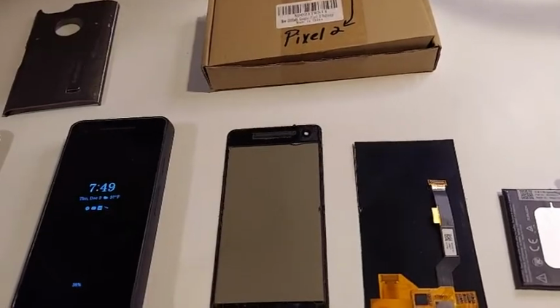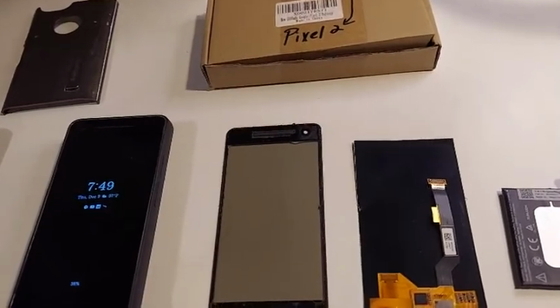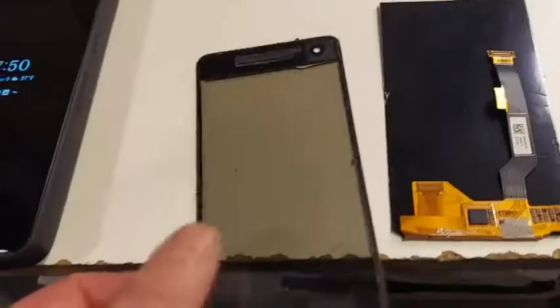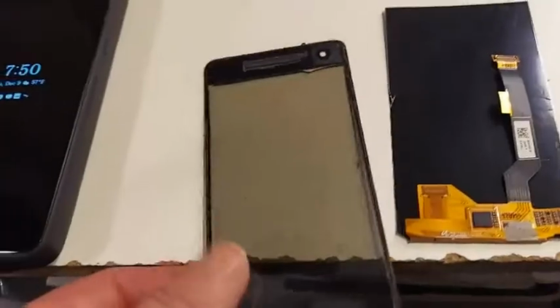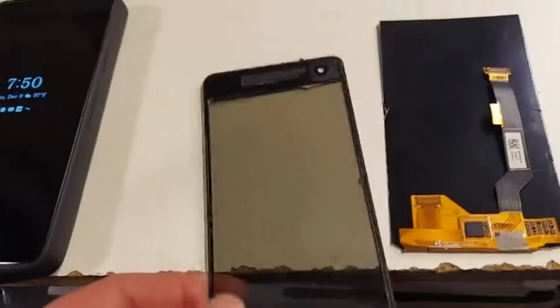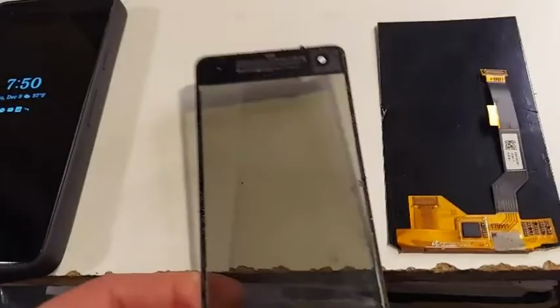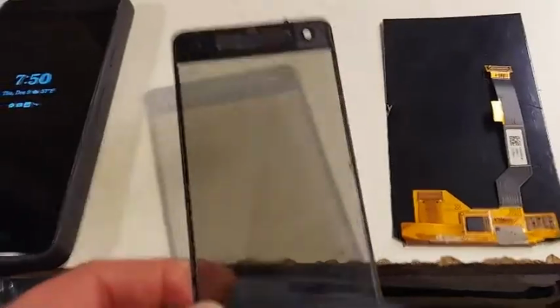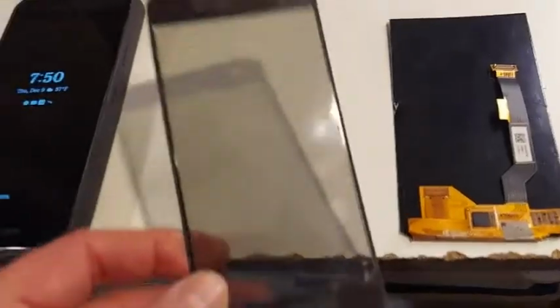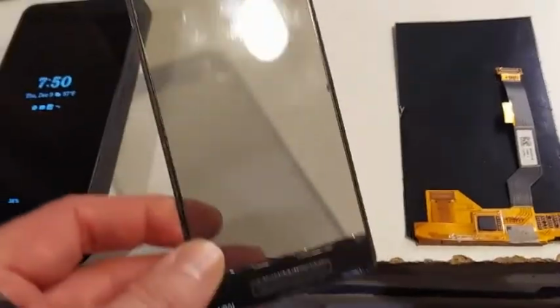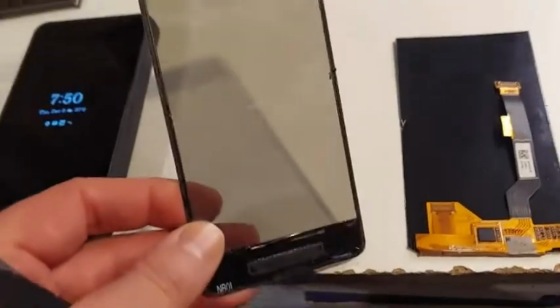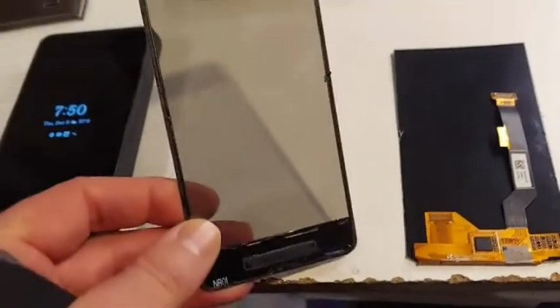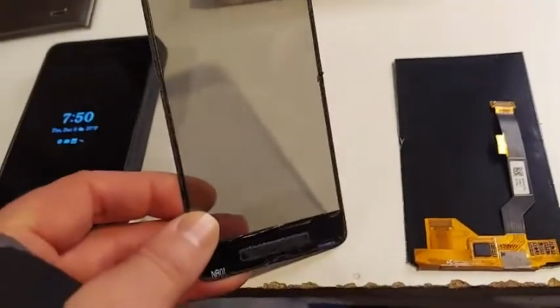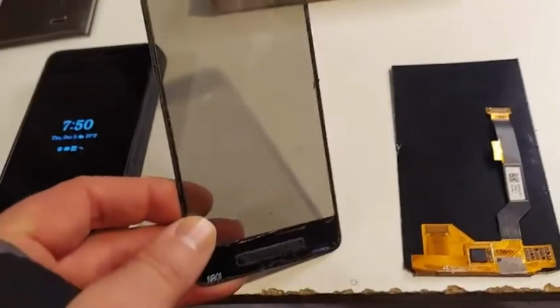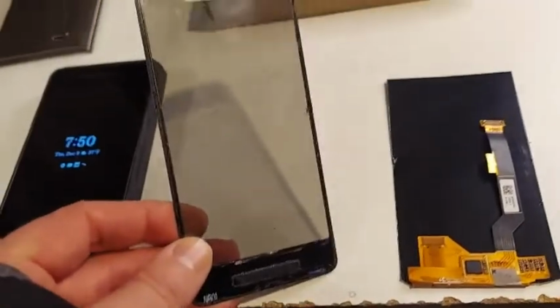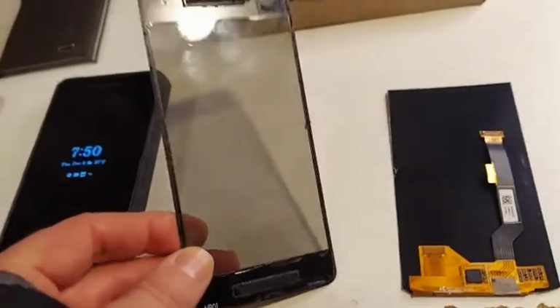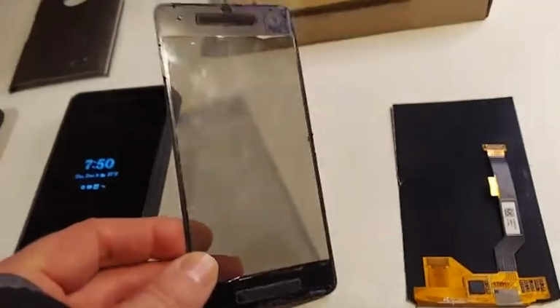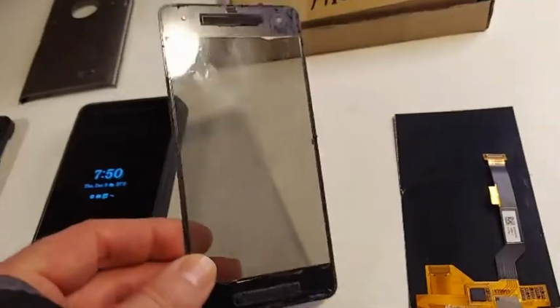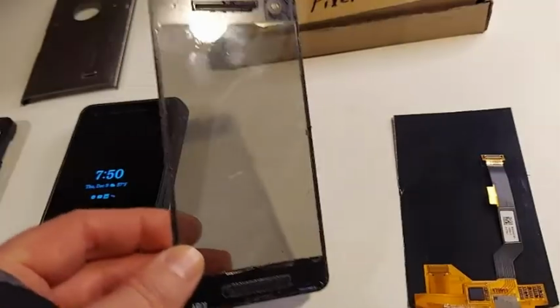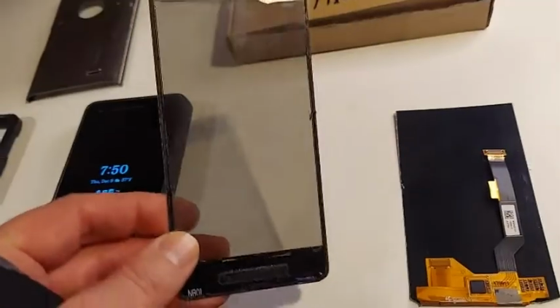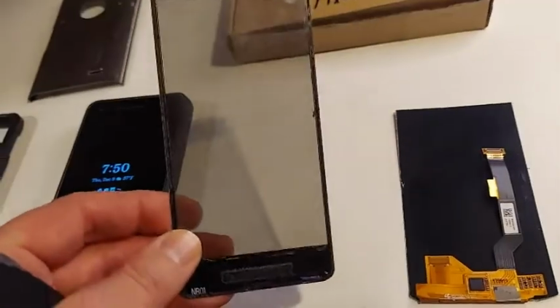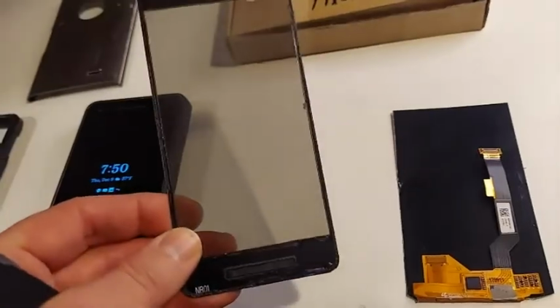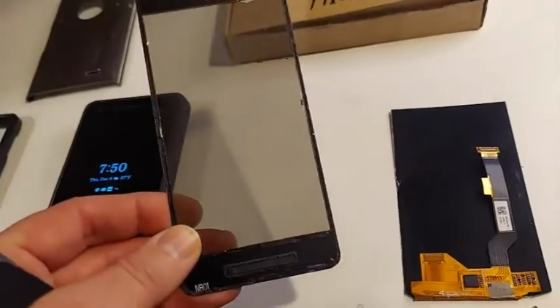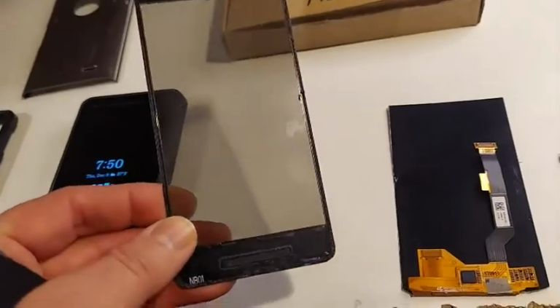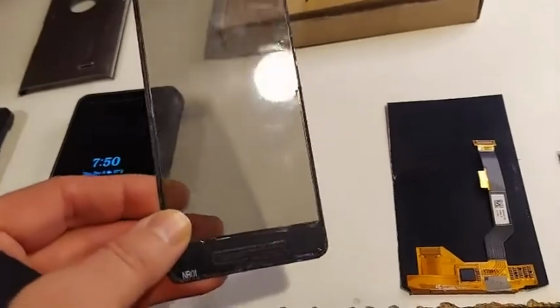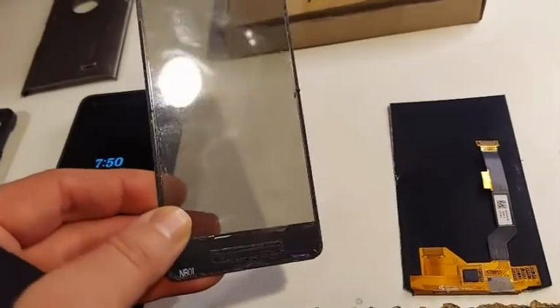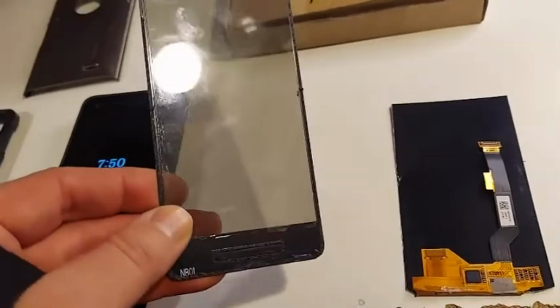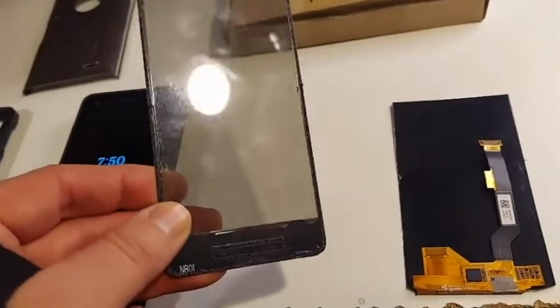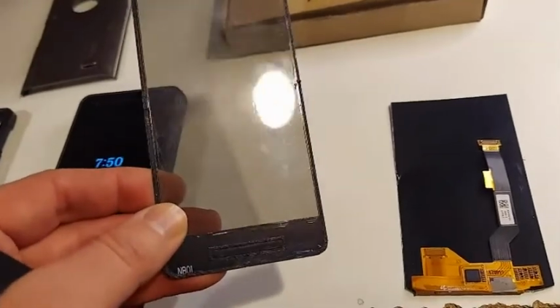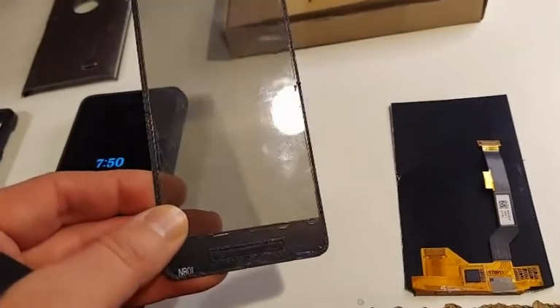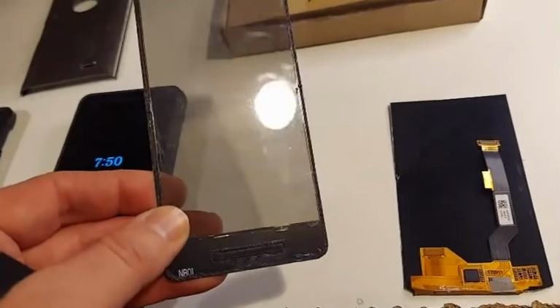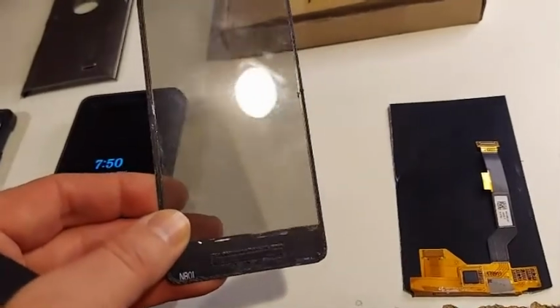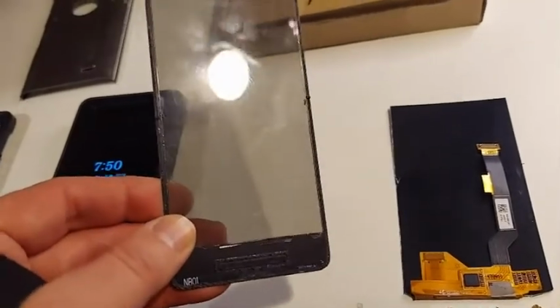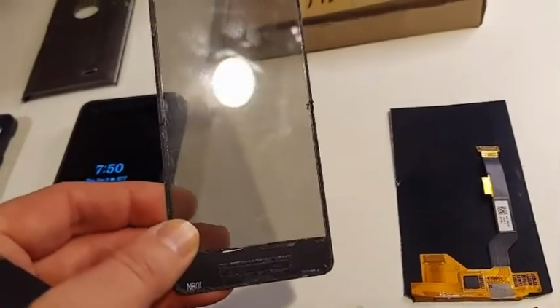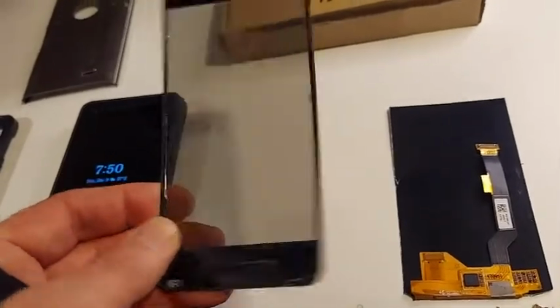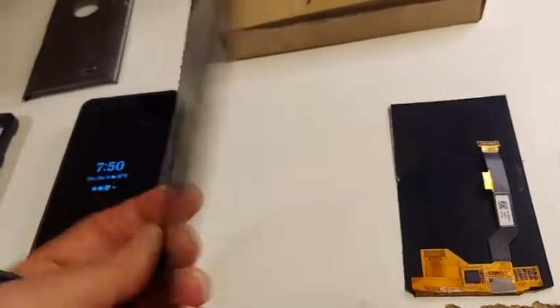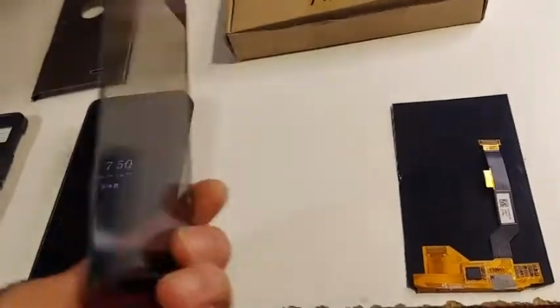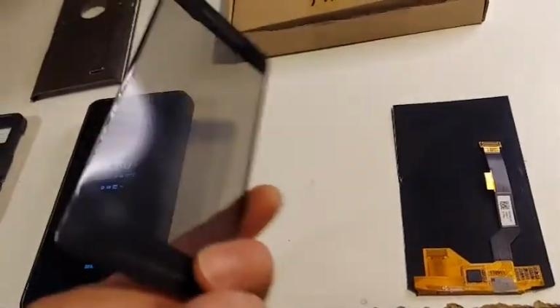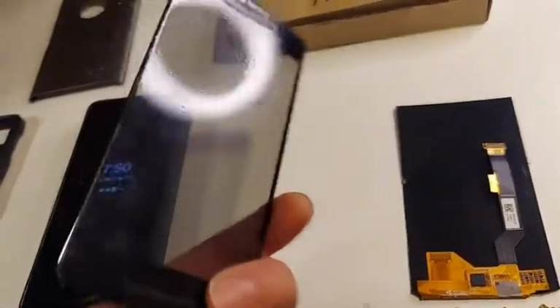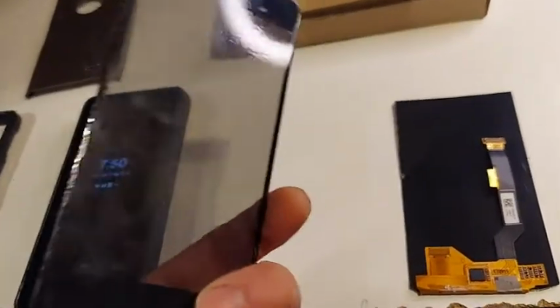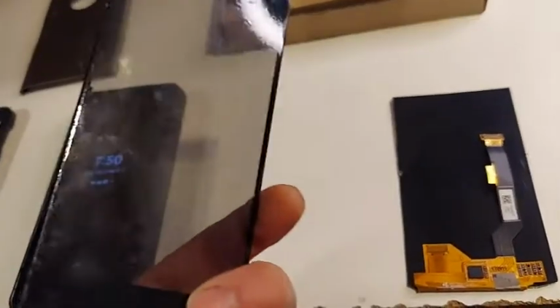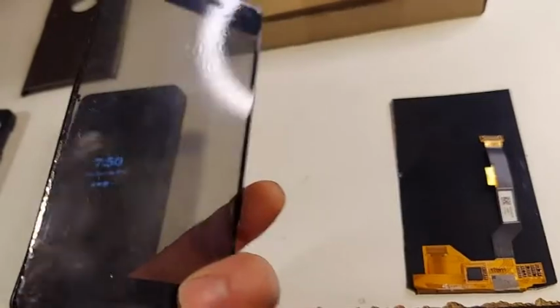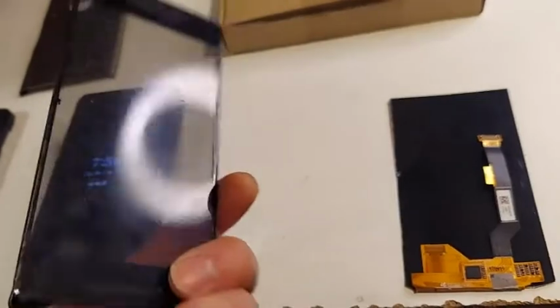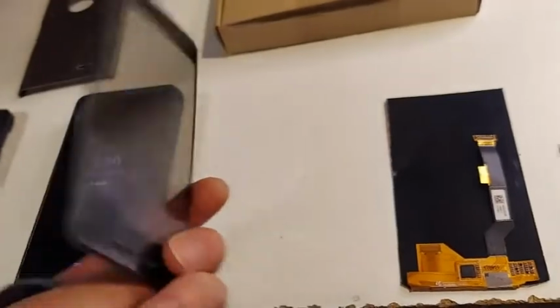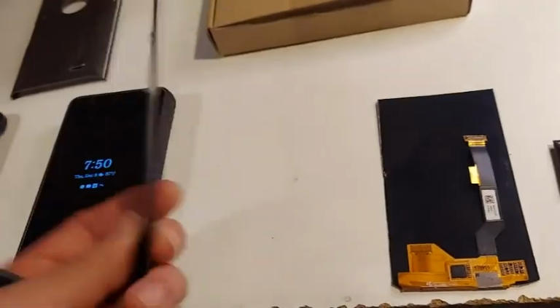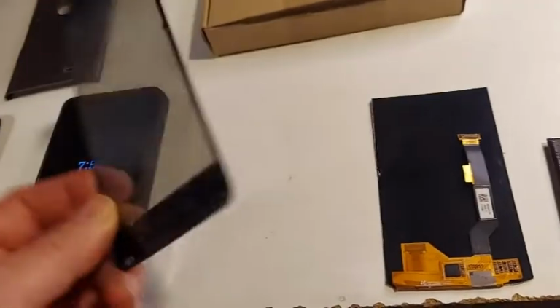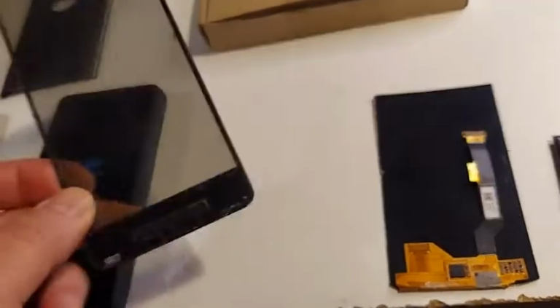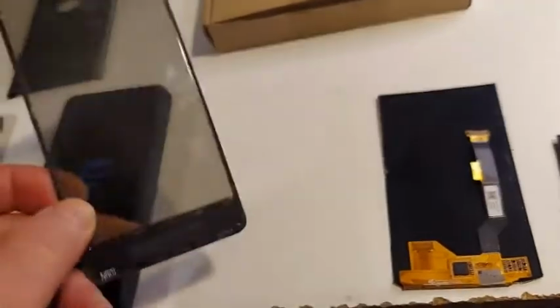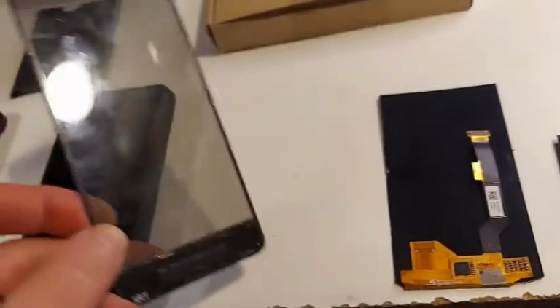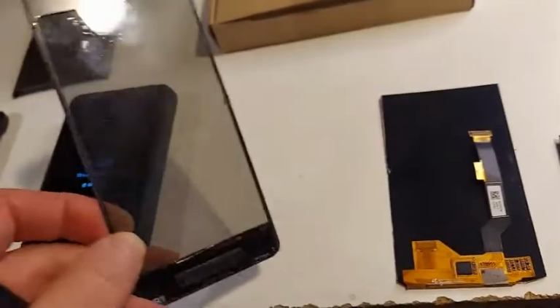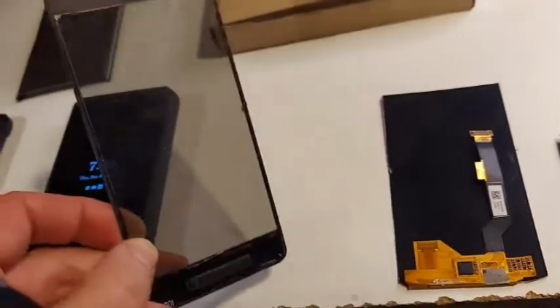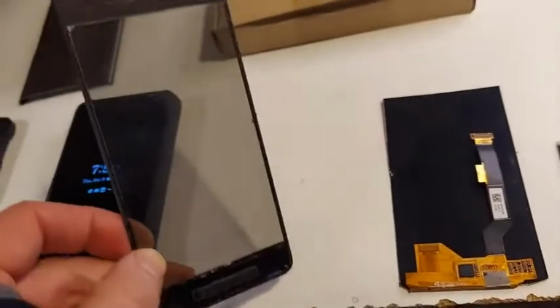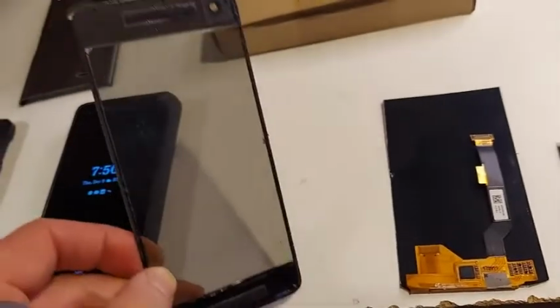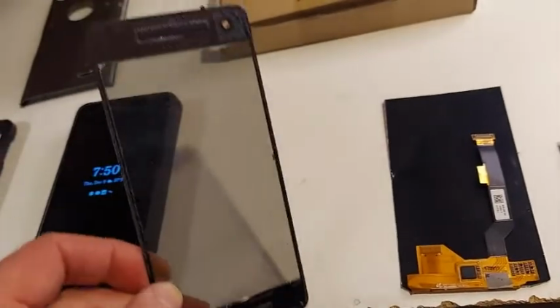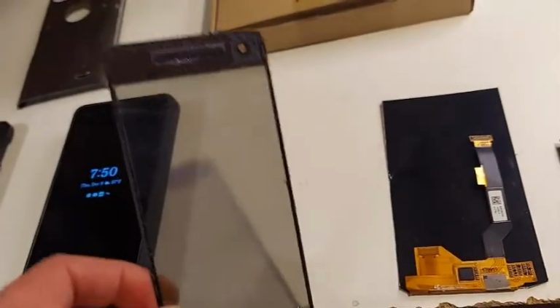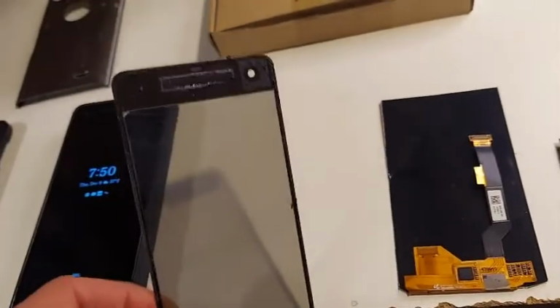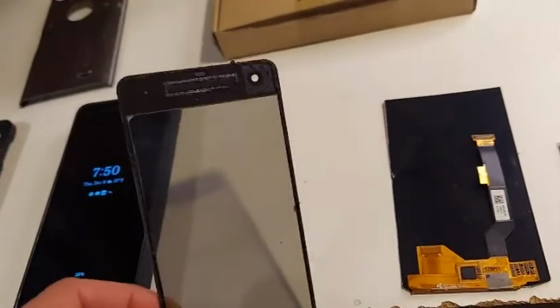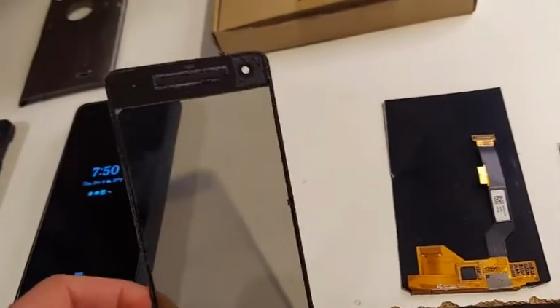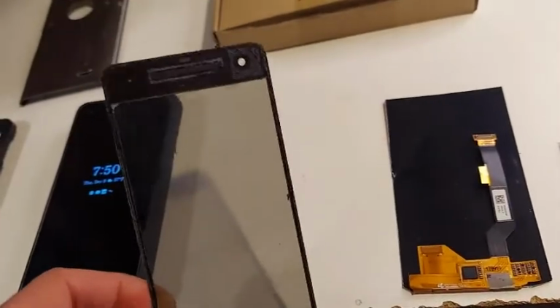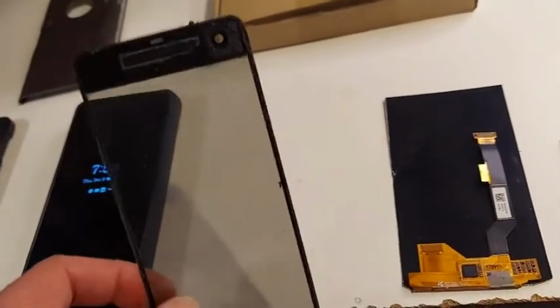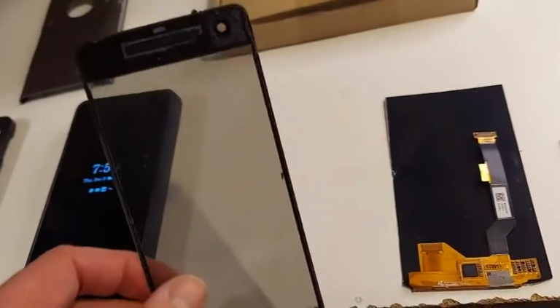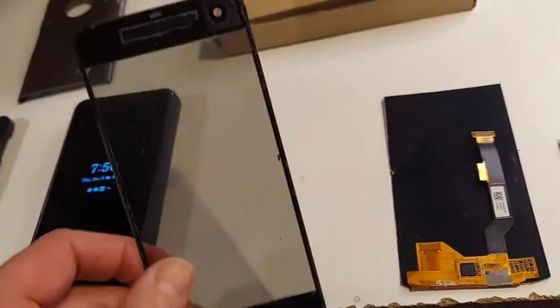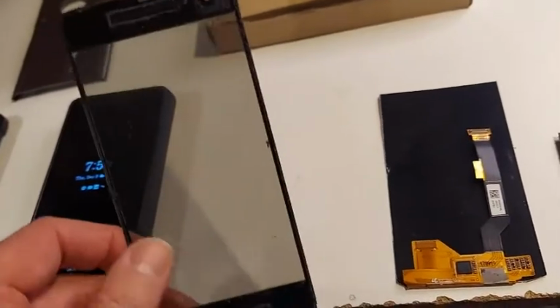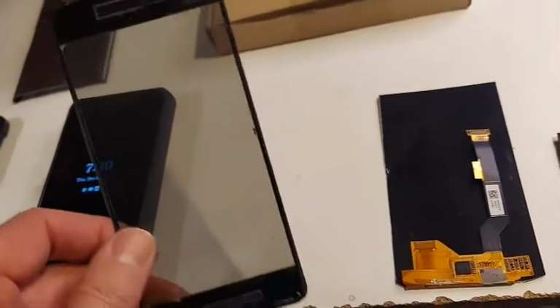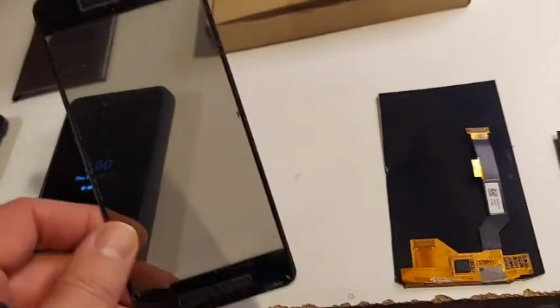A lot of people do what I did — they're able to get the clear part off. Remember, this is not the screen protector; this is the screen itself.